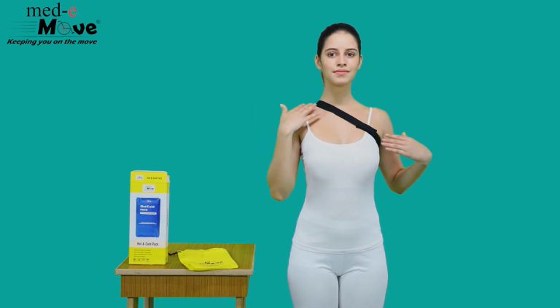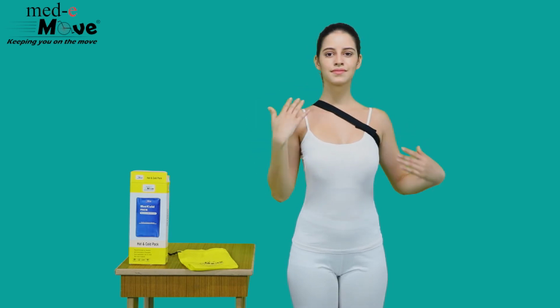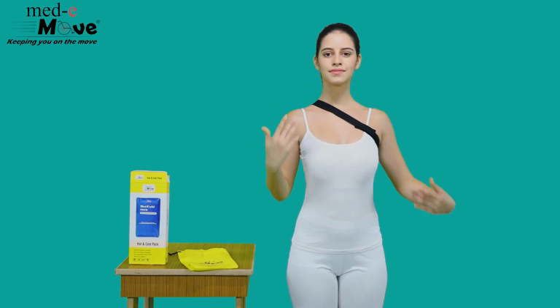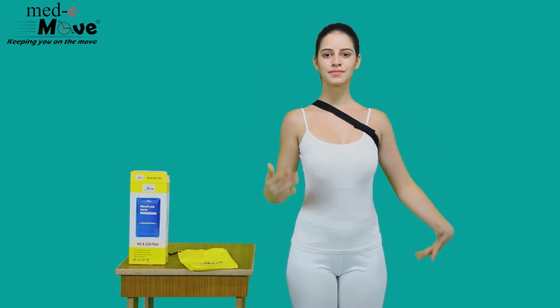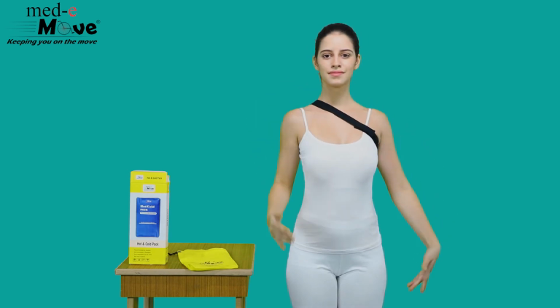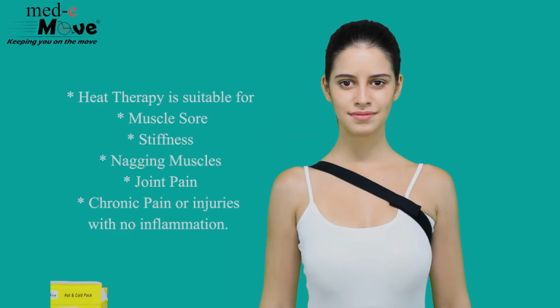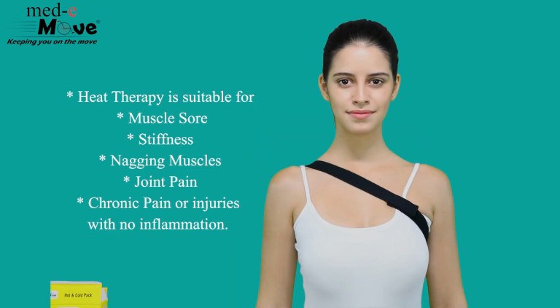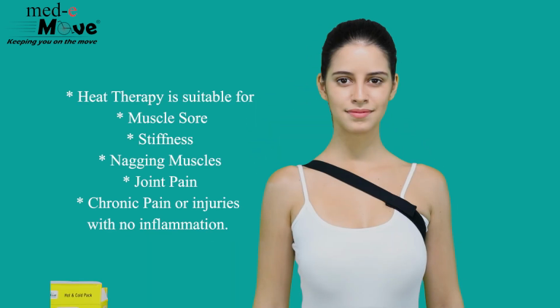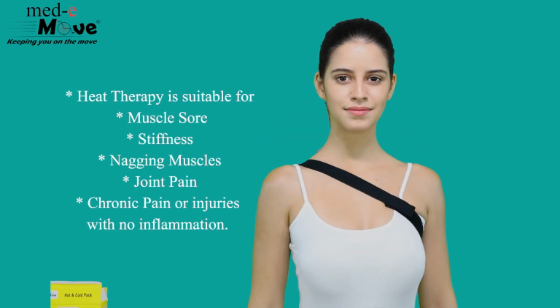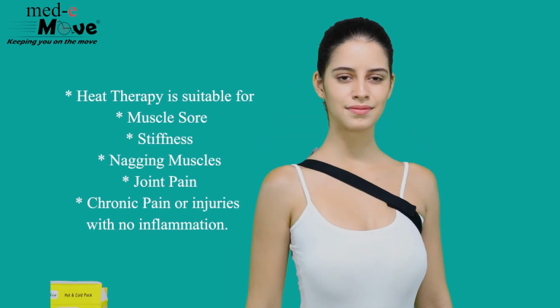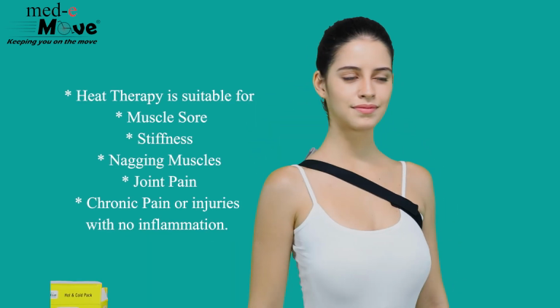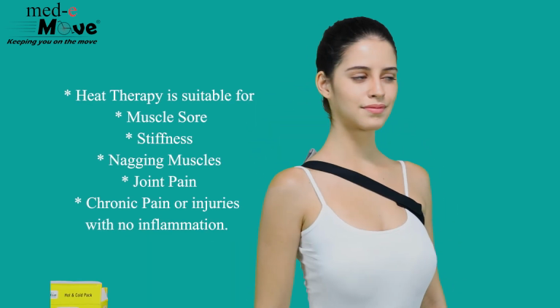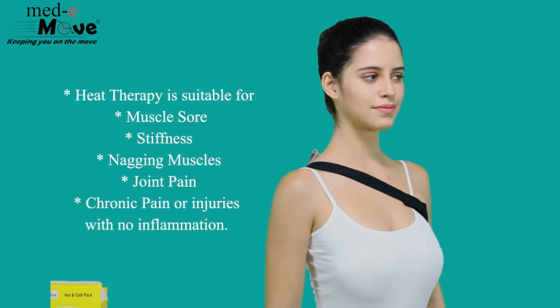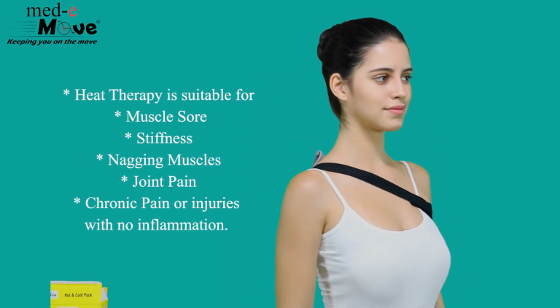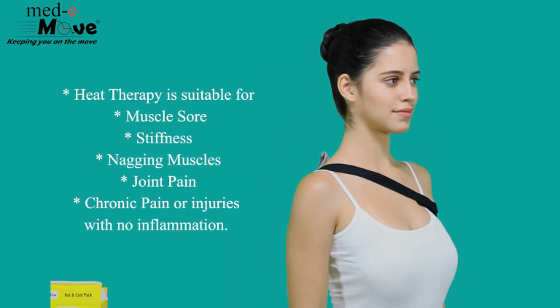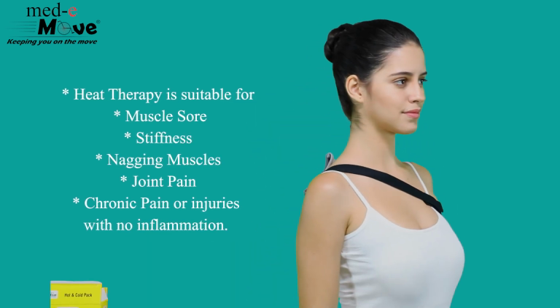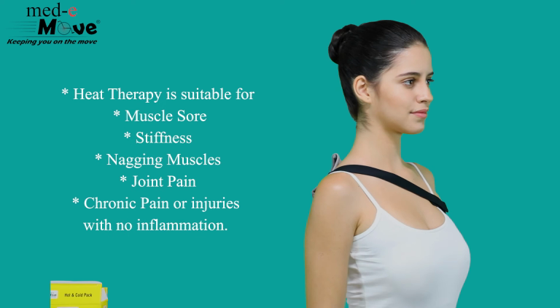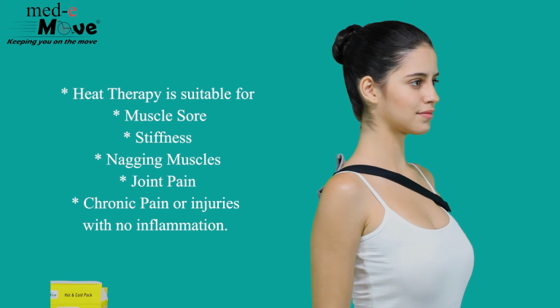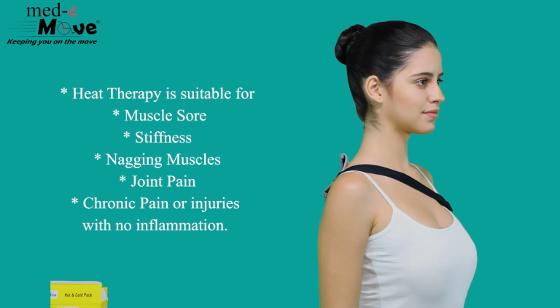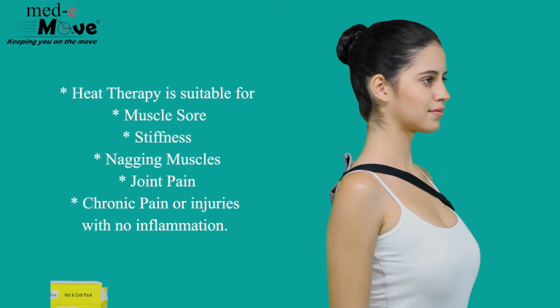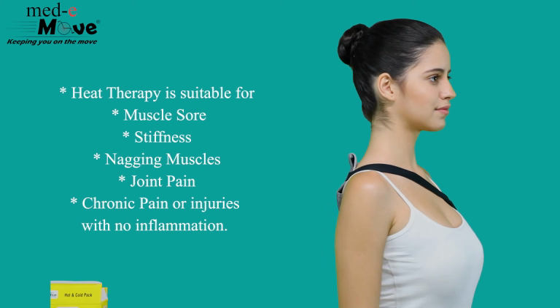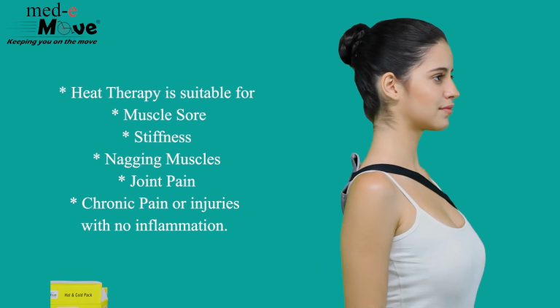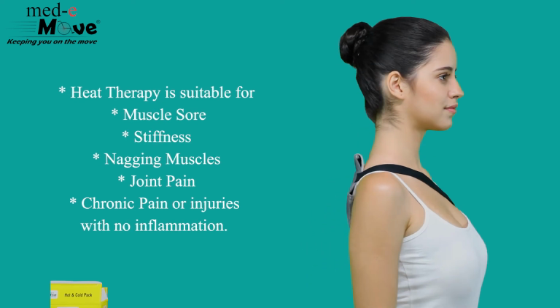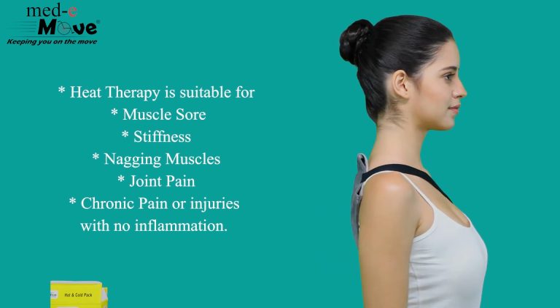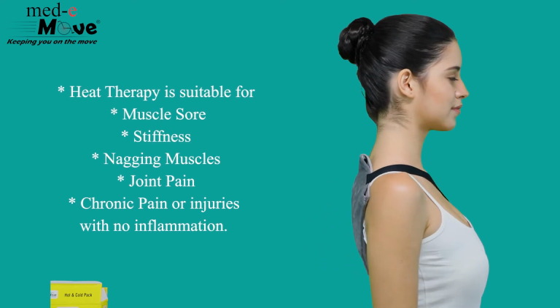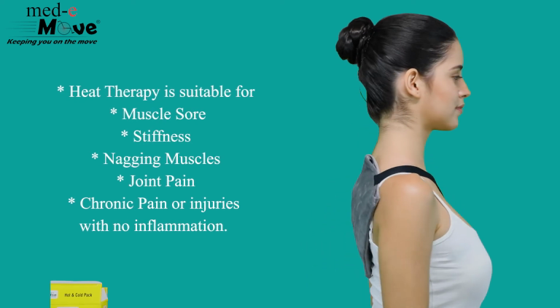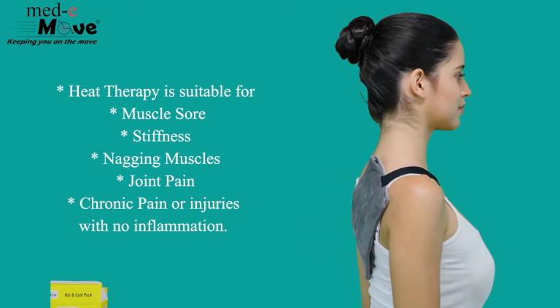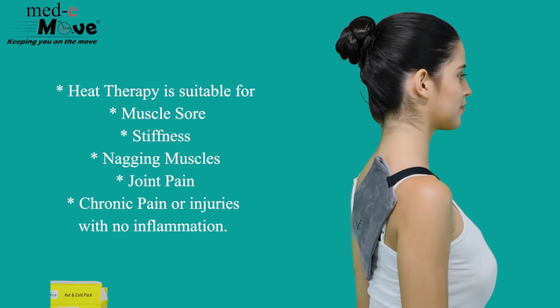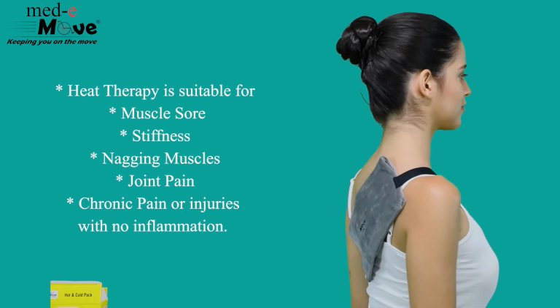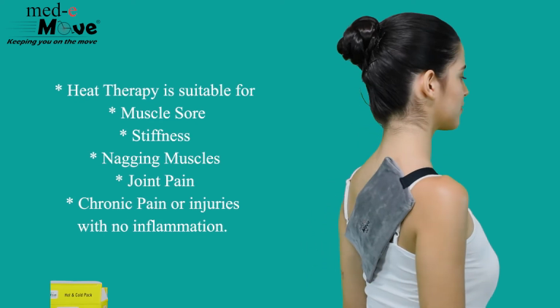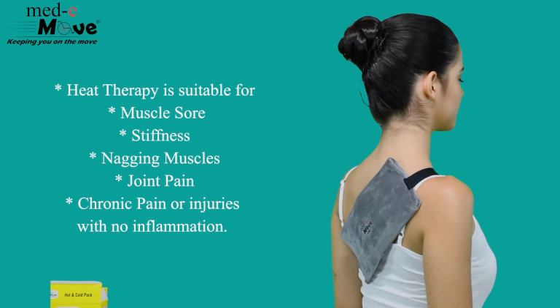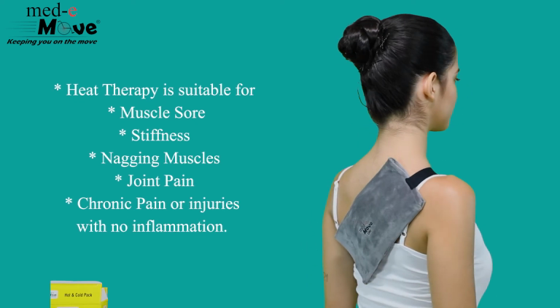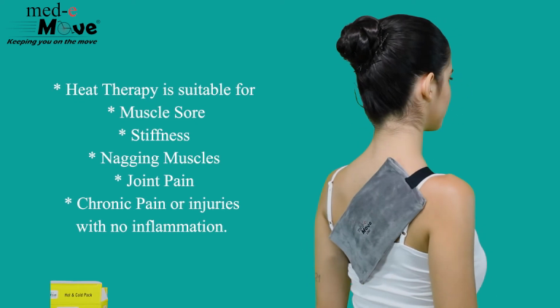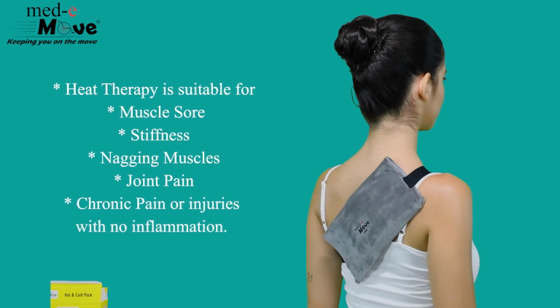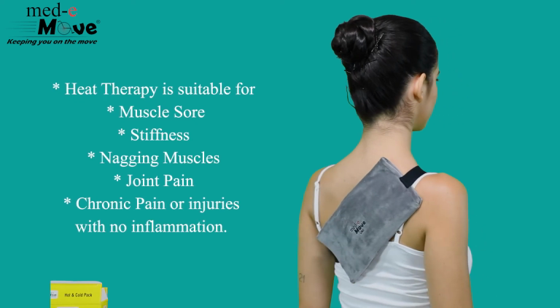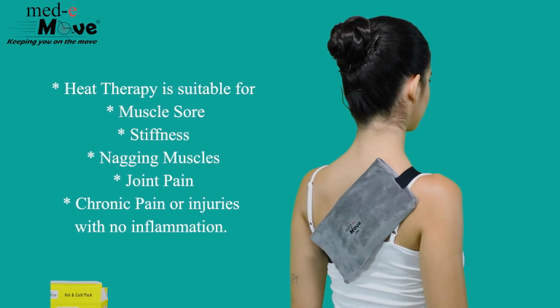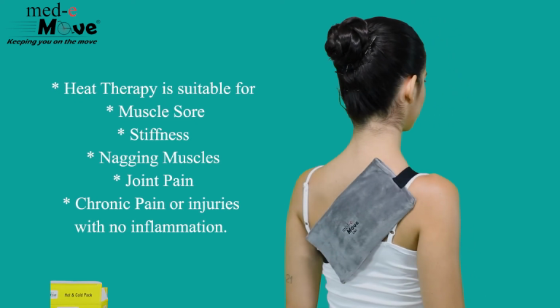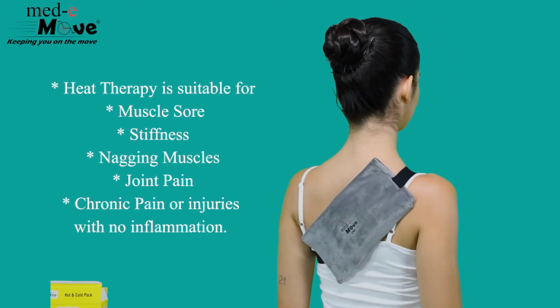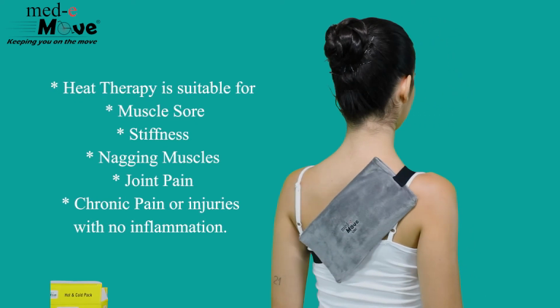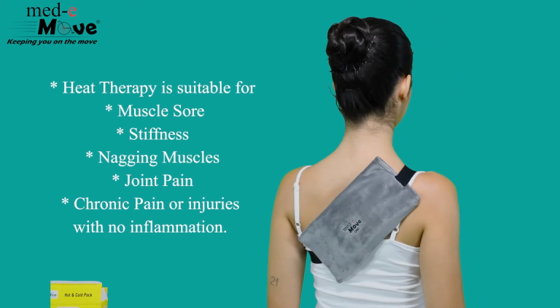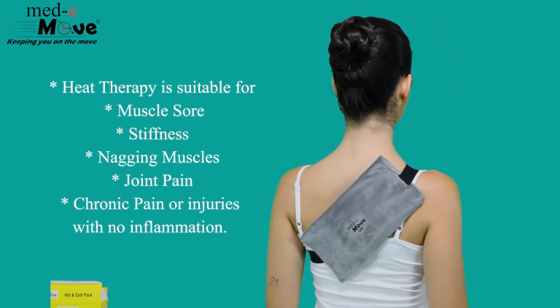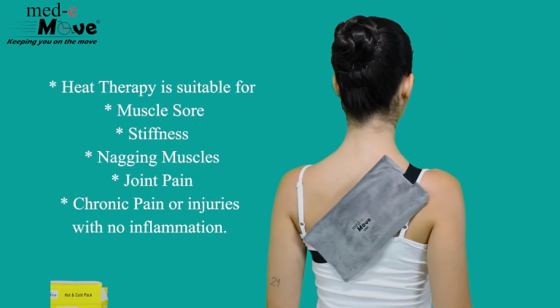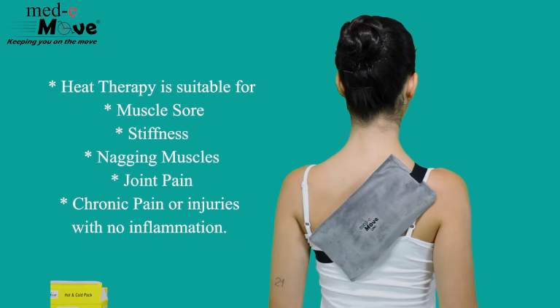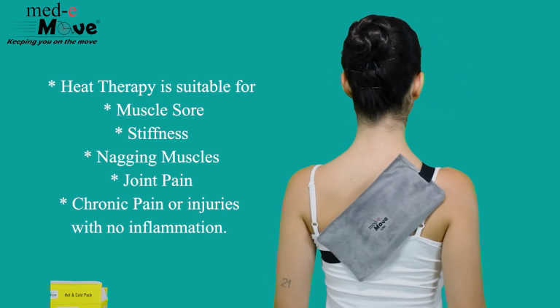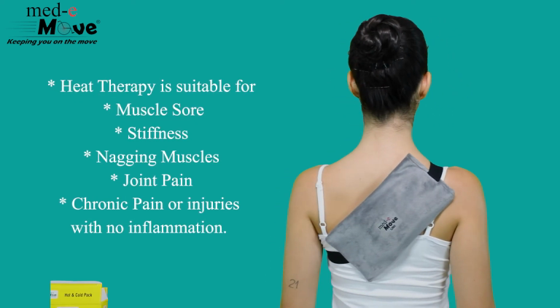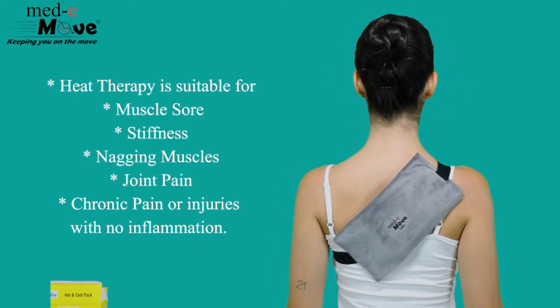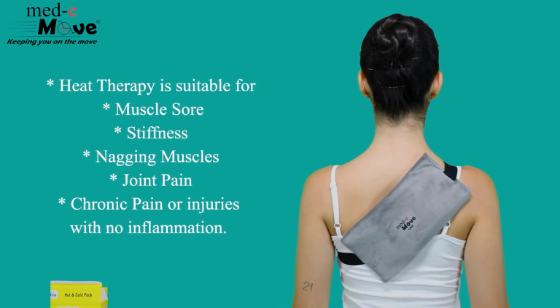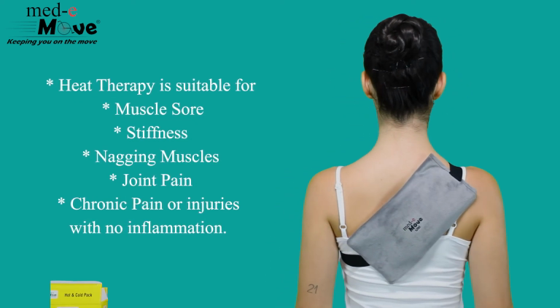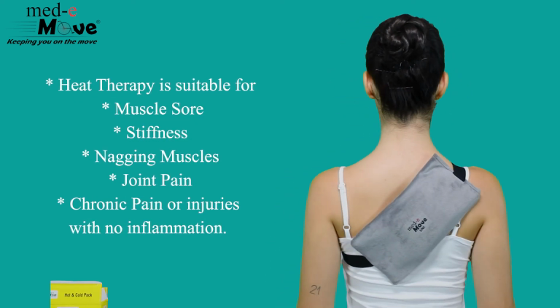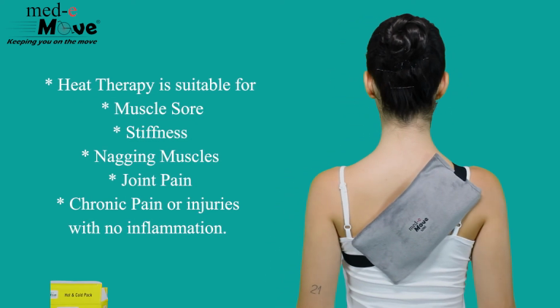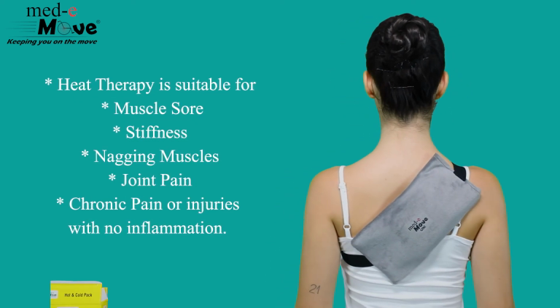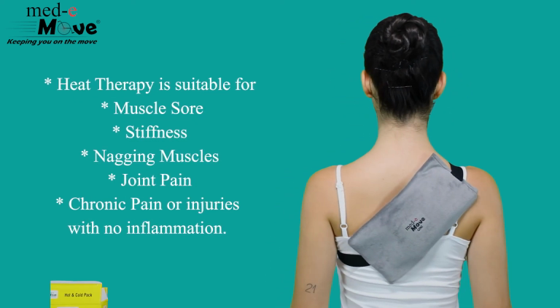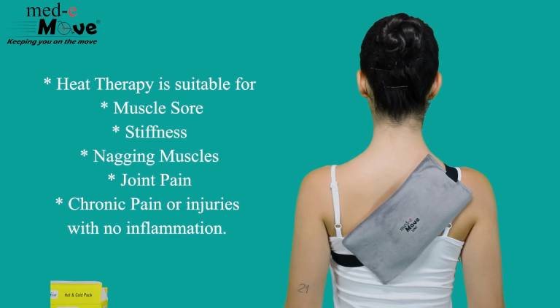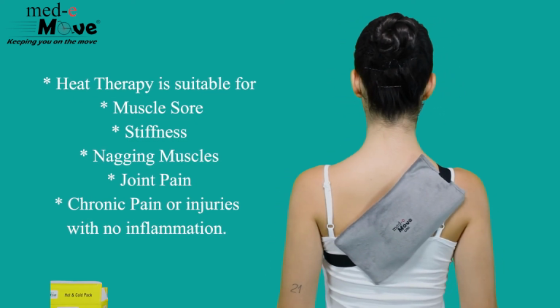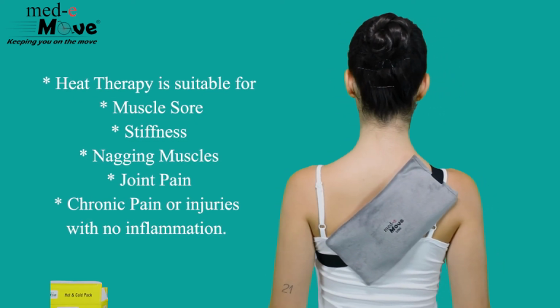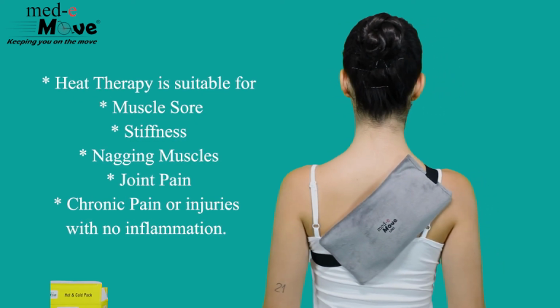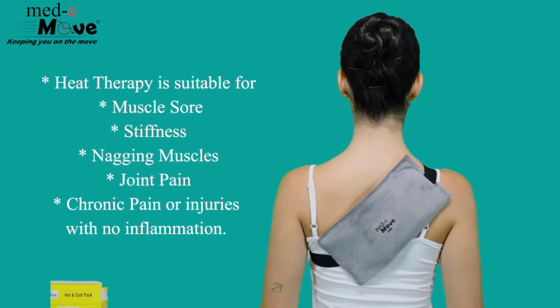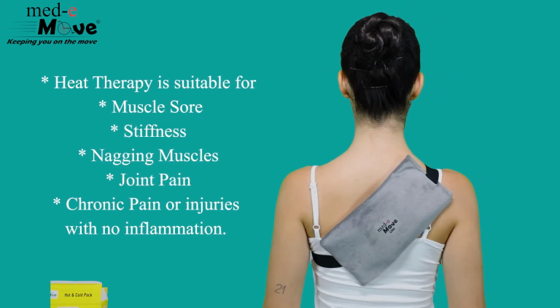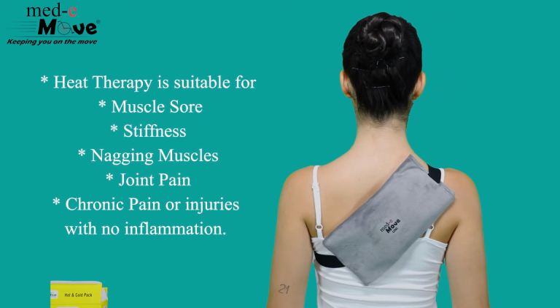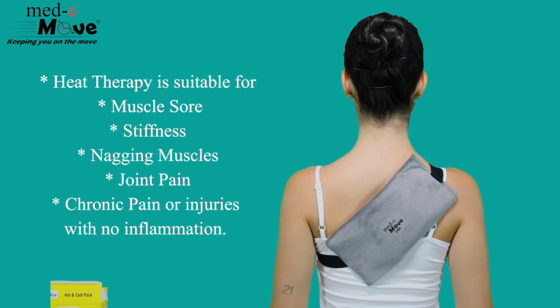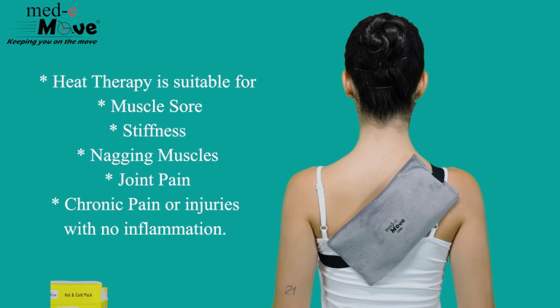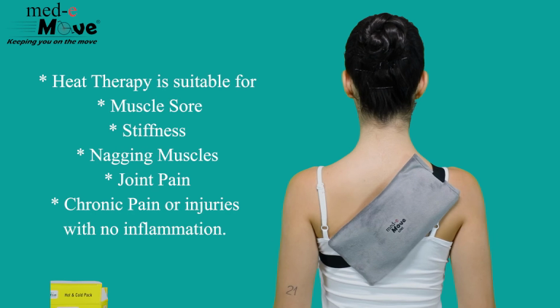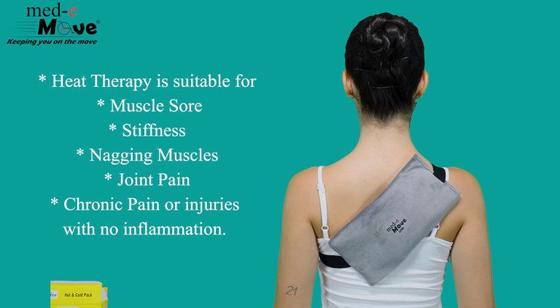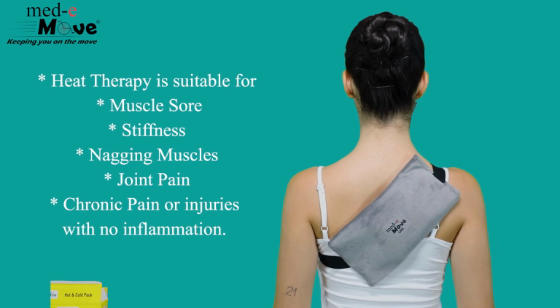Heat therapy is suitable for muscle soreness, stiffness, nagging muscles, joint pain, chronic pain, or injuries with no inflammation.